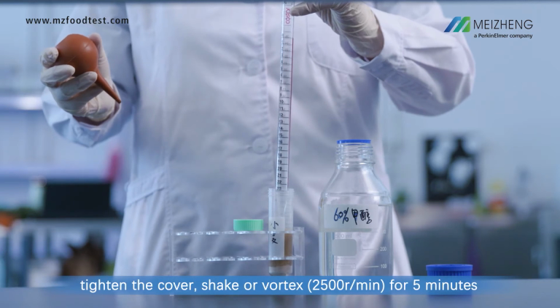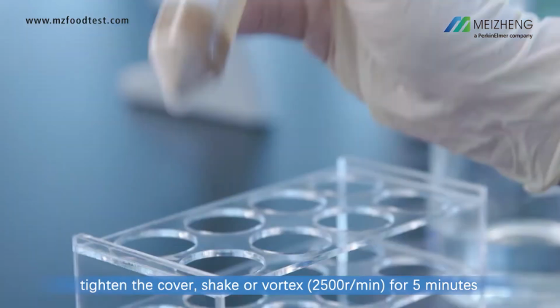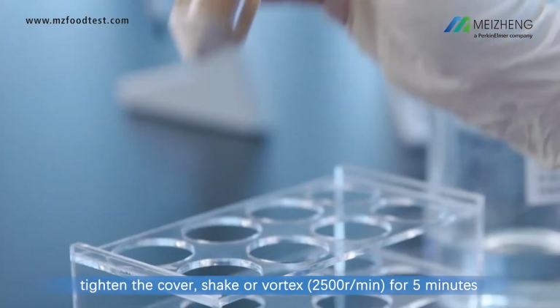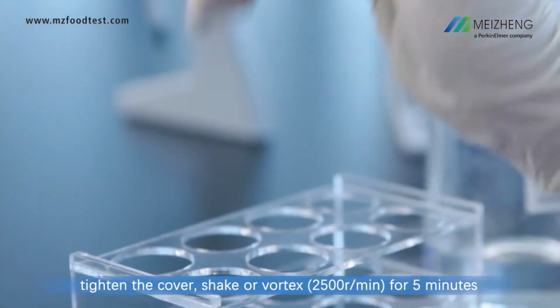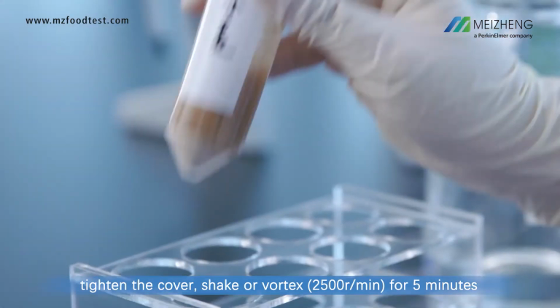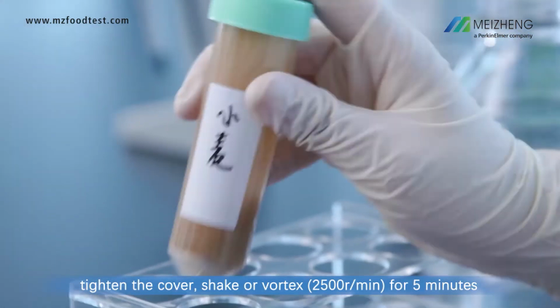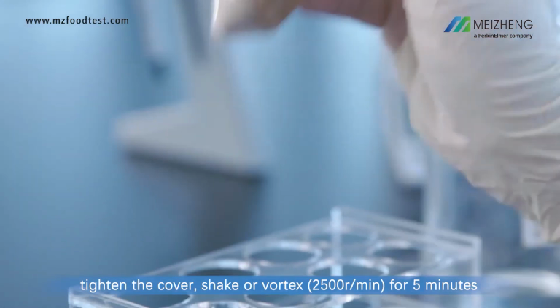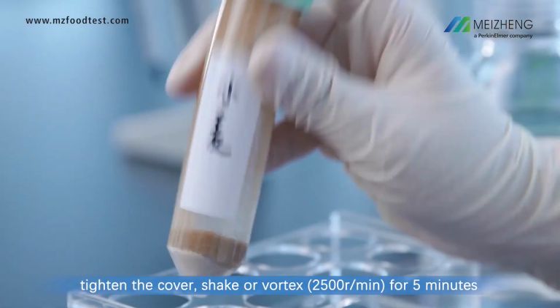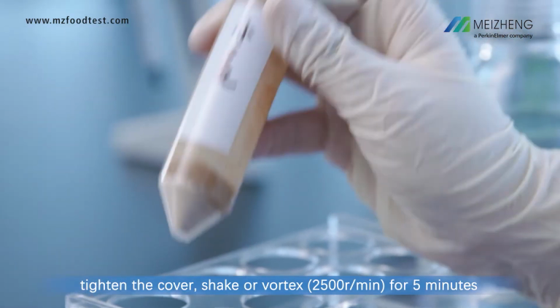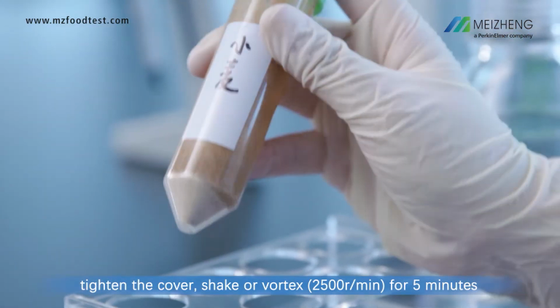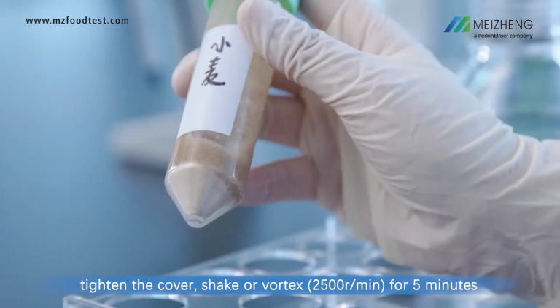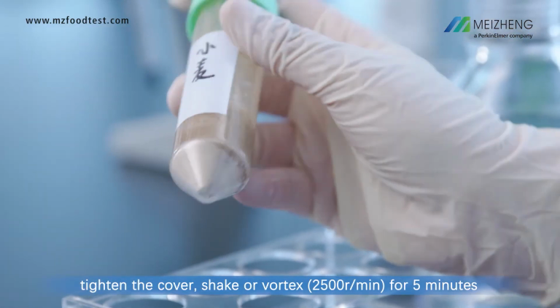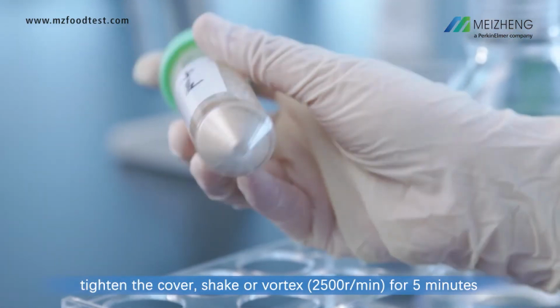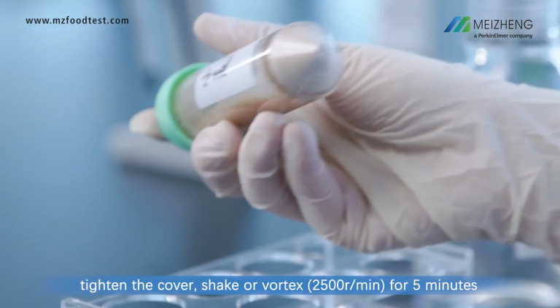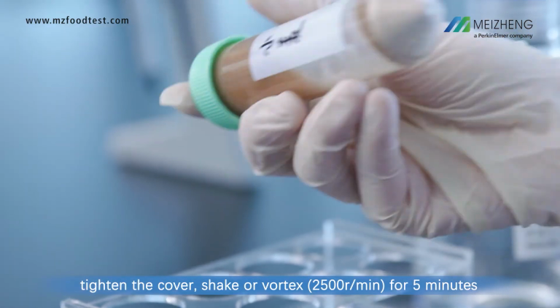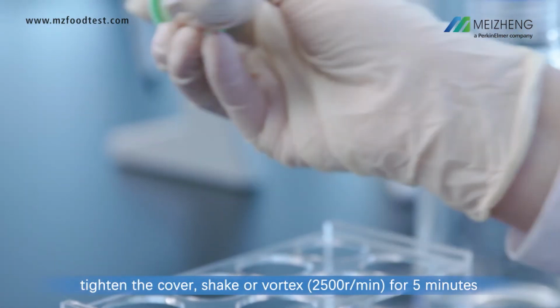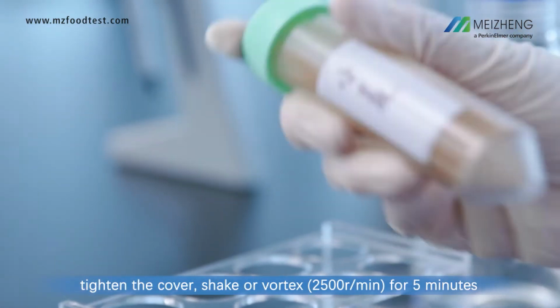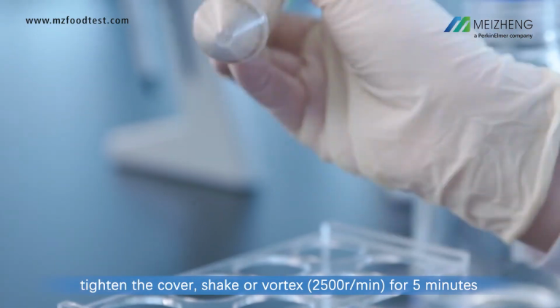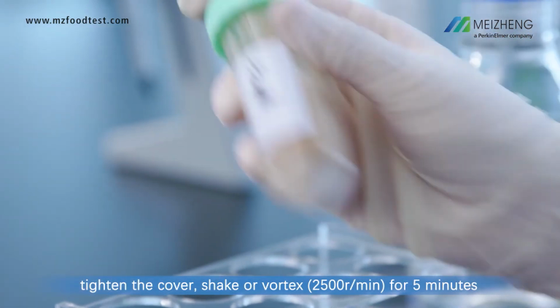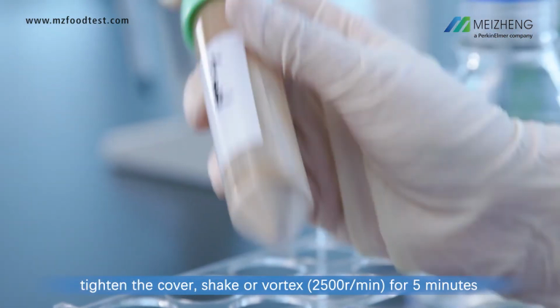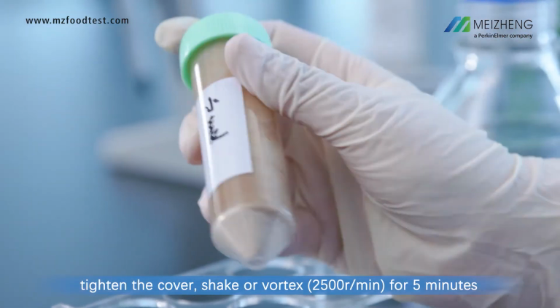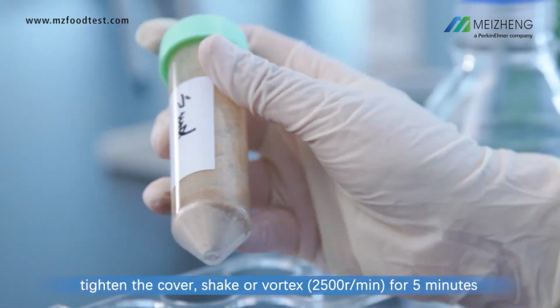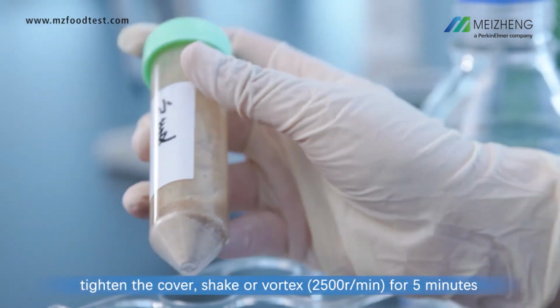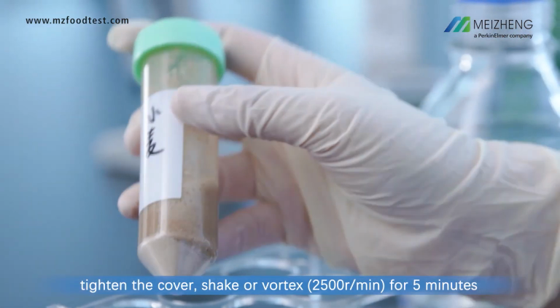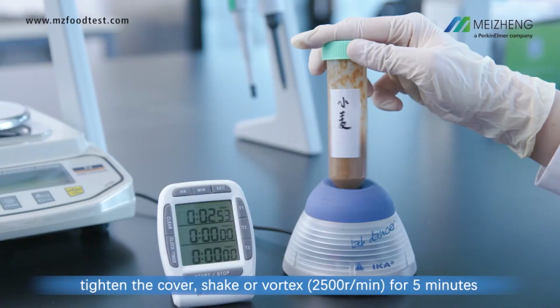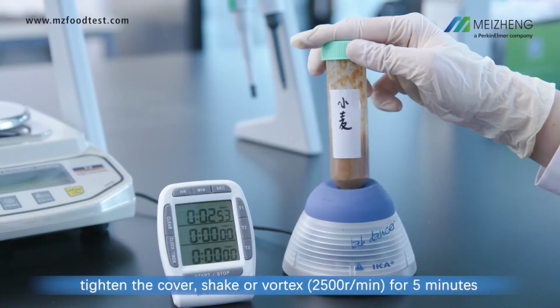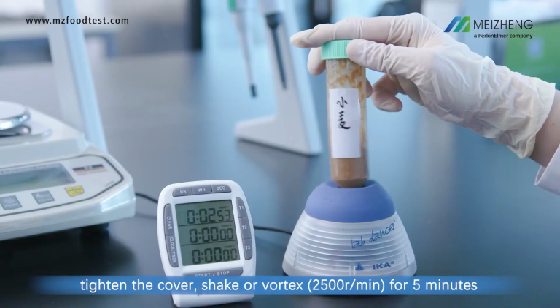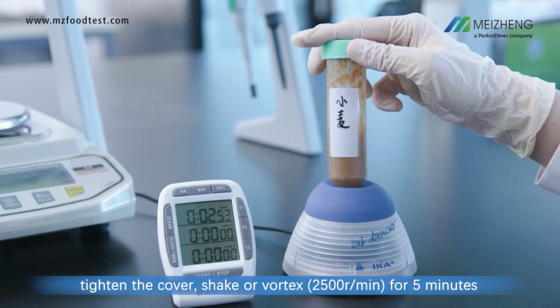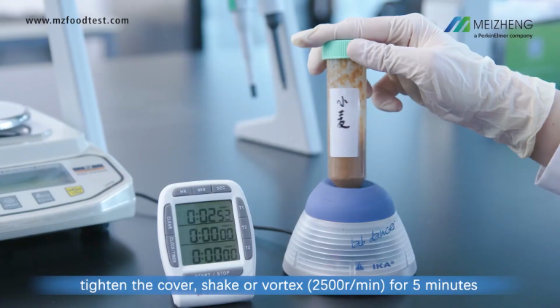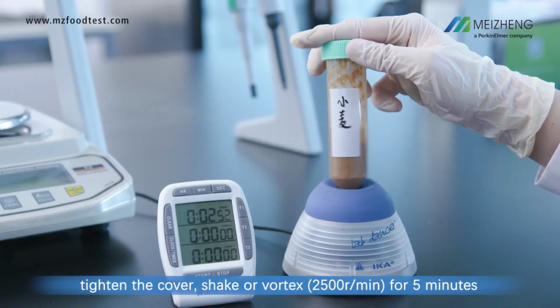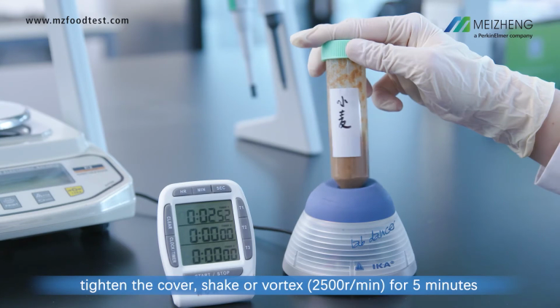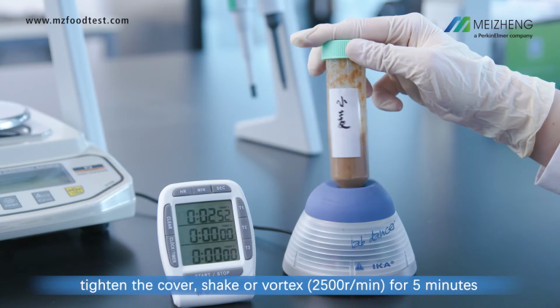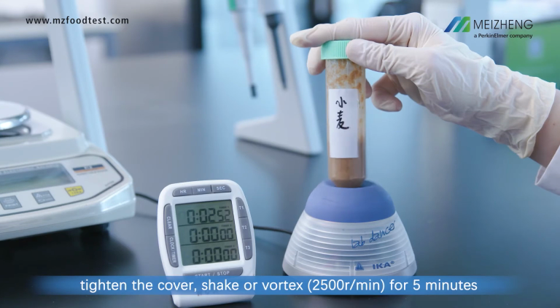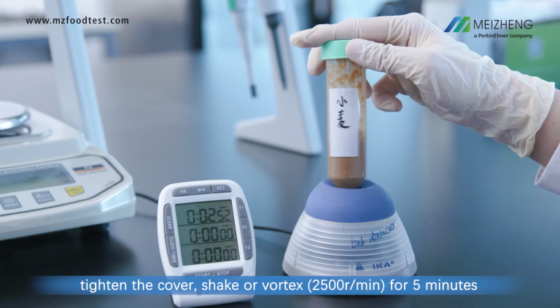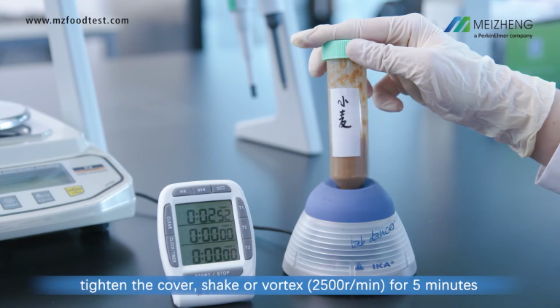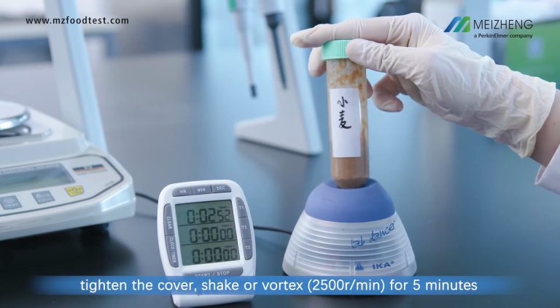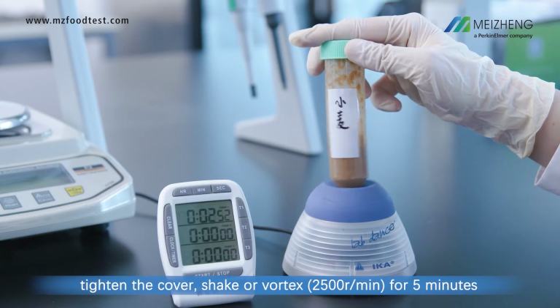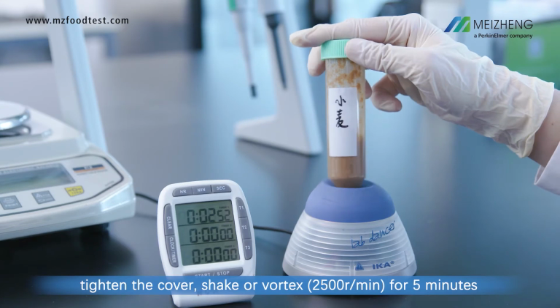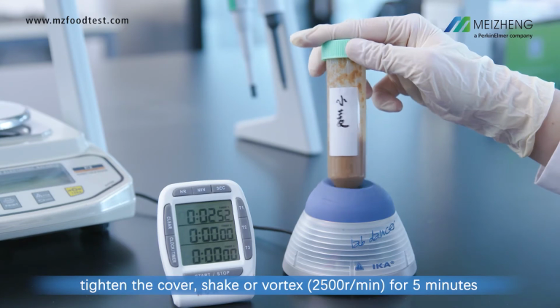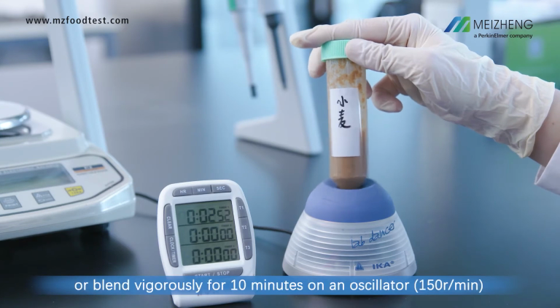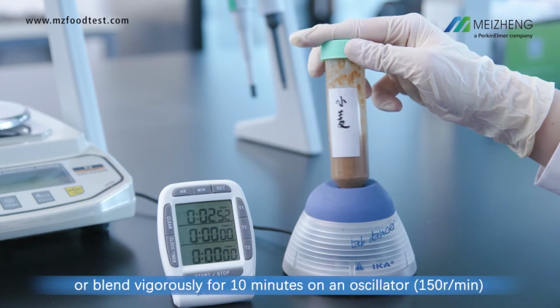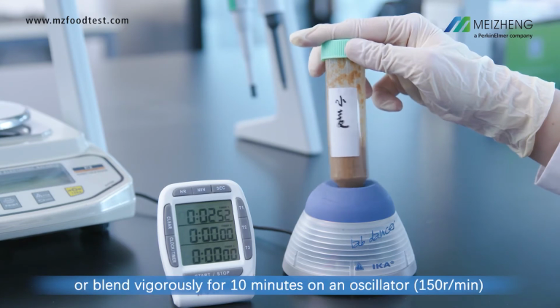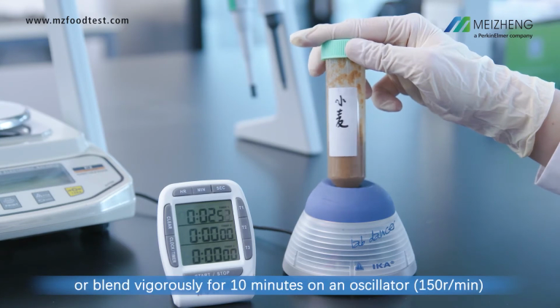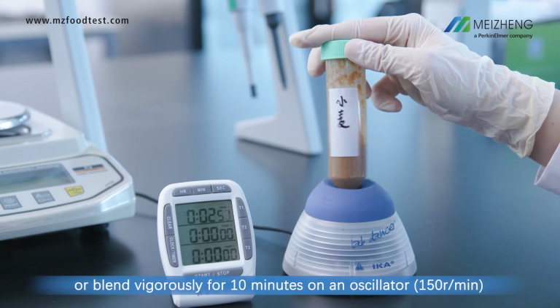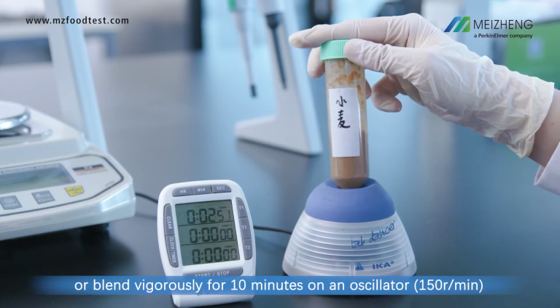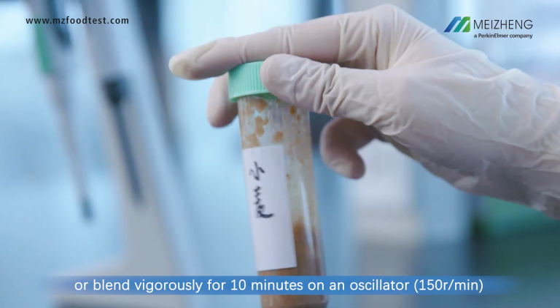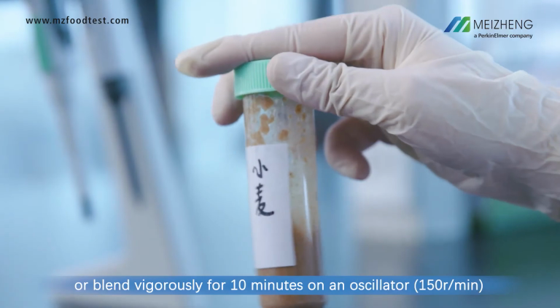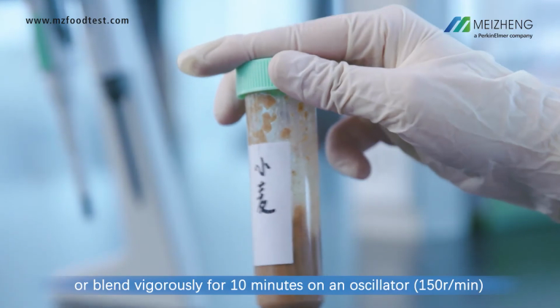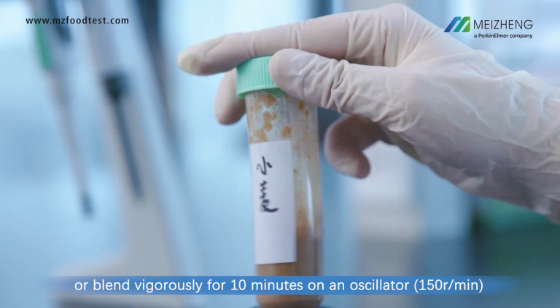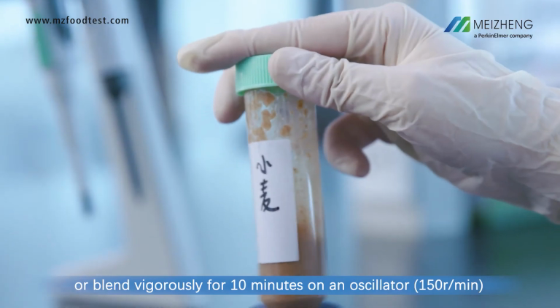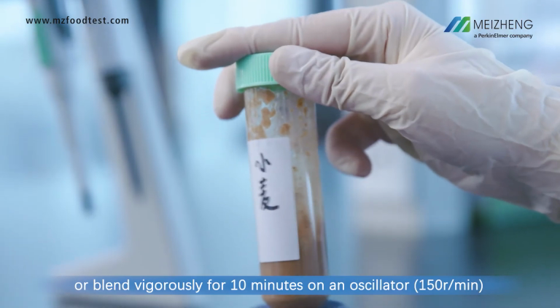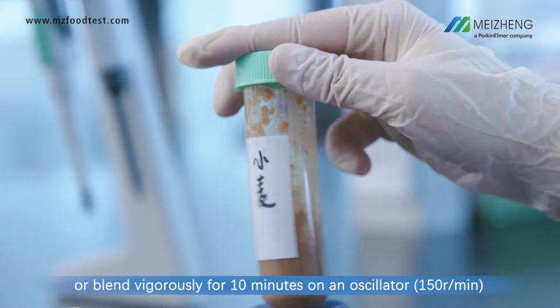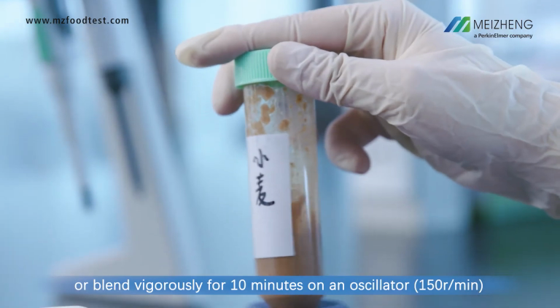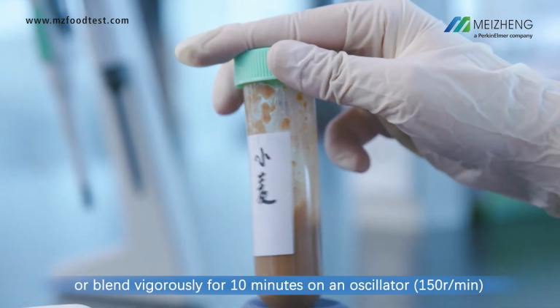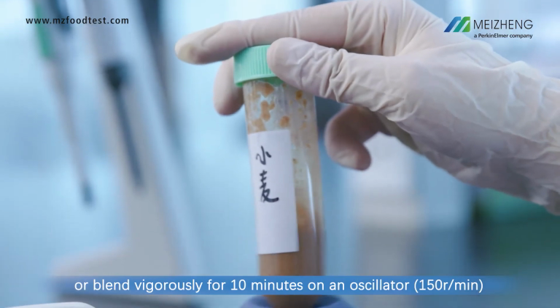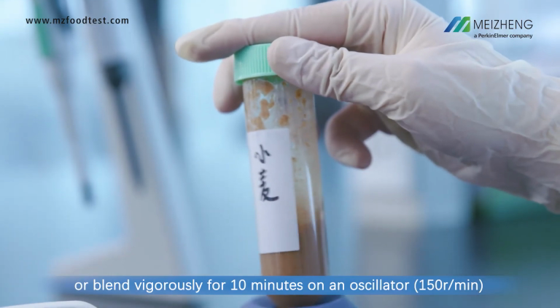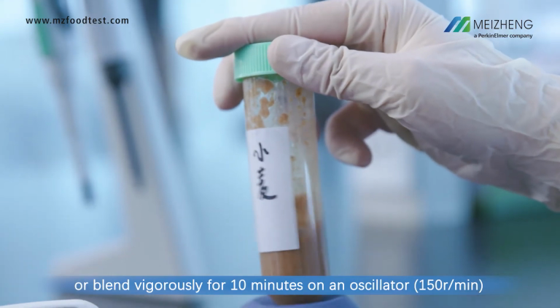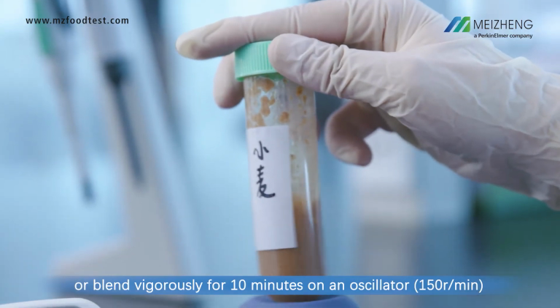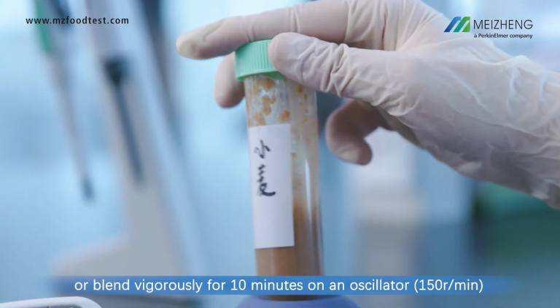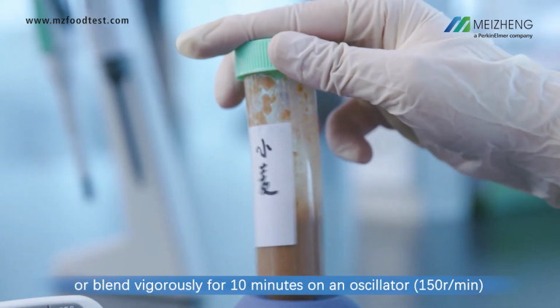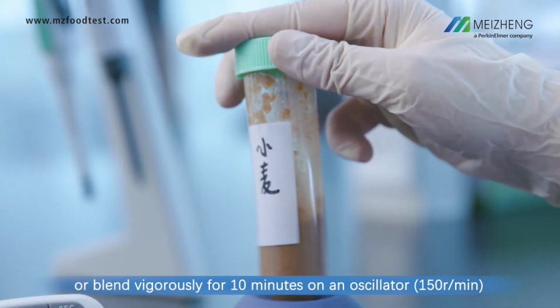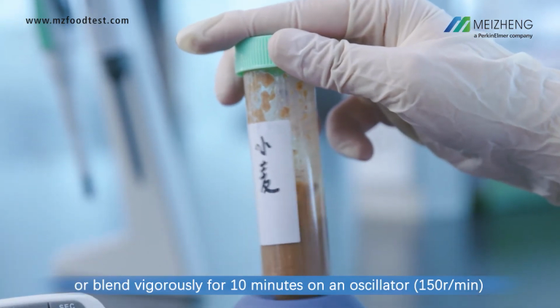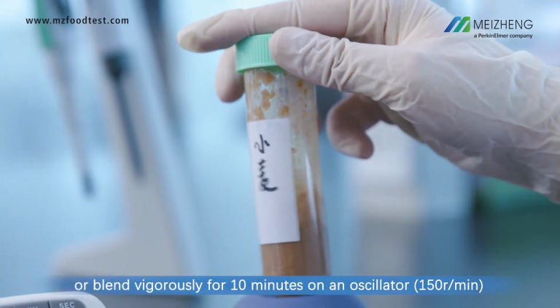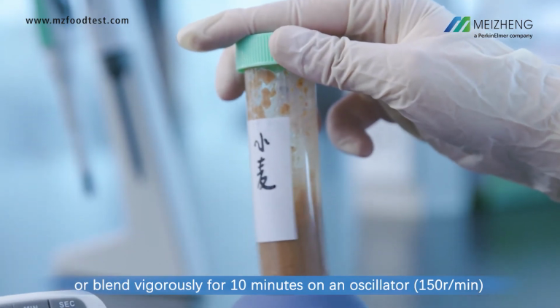Shake or vortex for 5 minutes, or blend vigorously for 10 minutes on an oscillator.